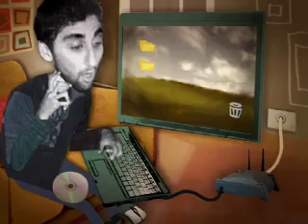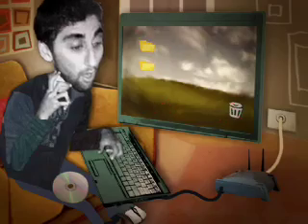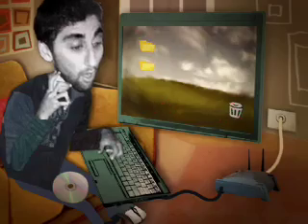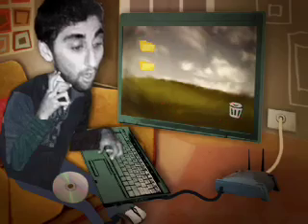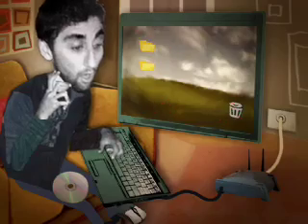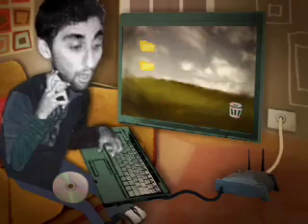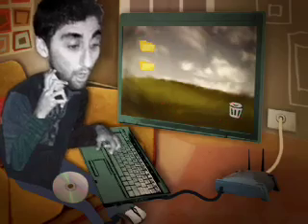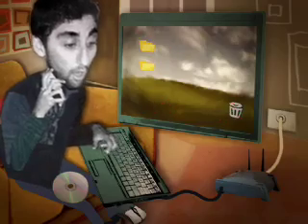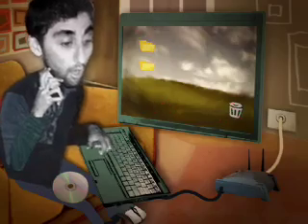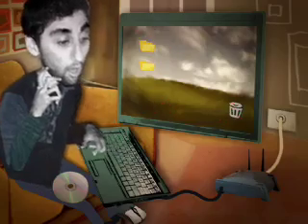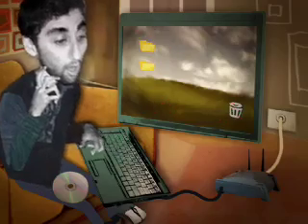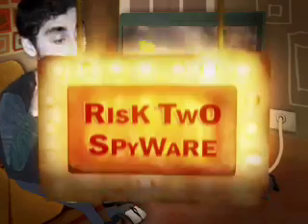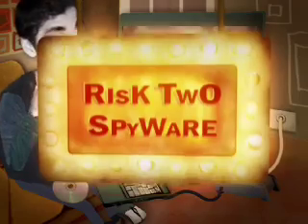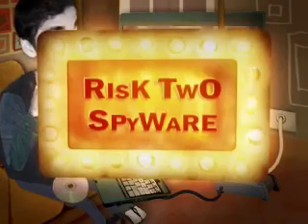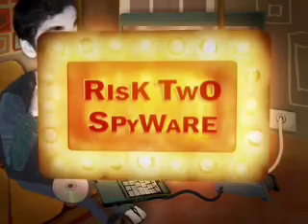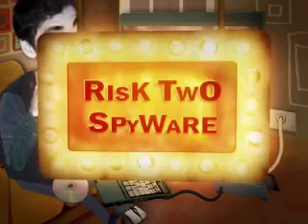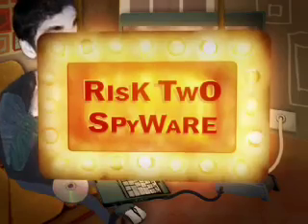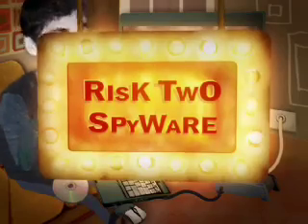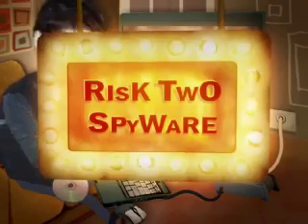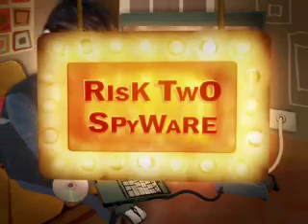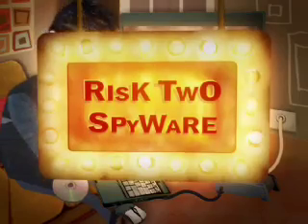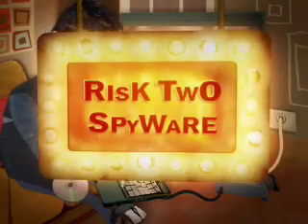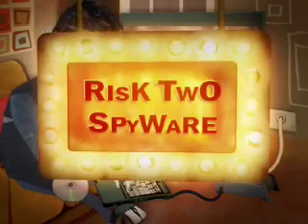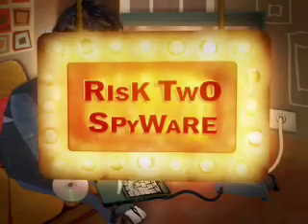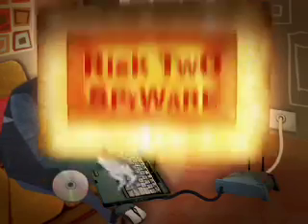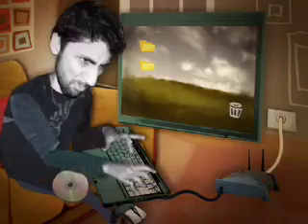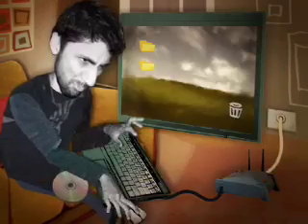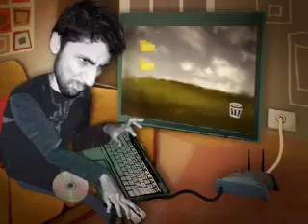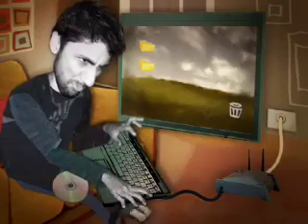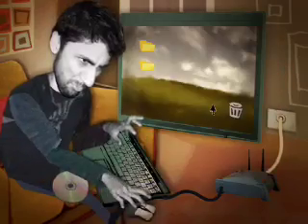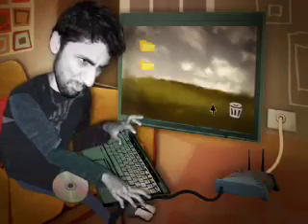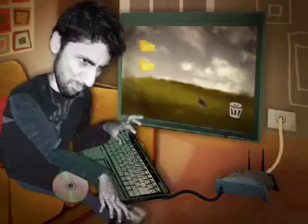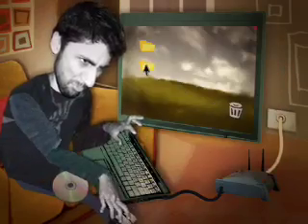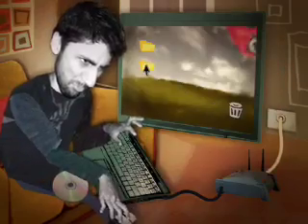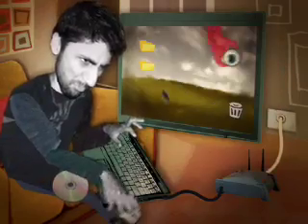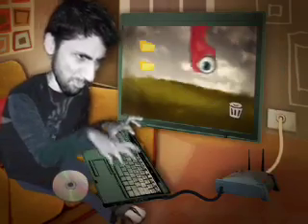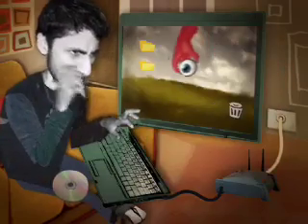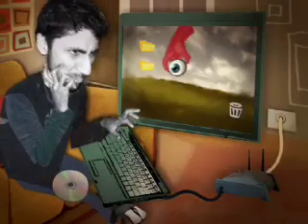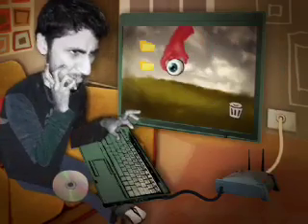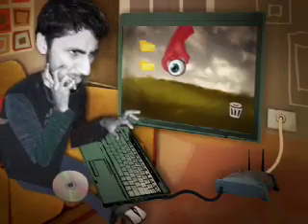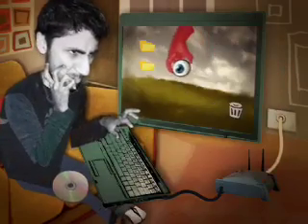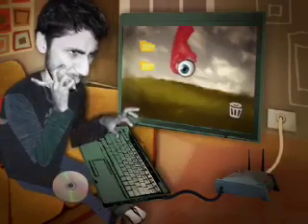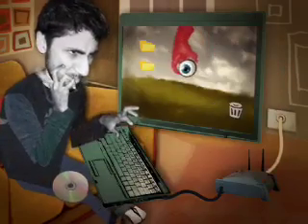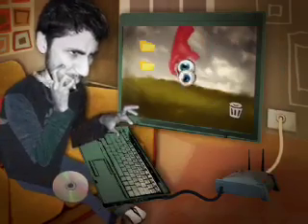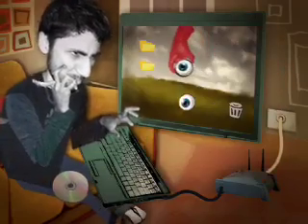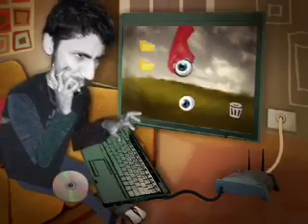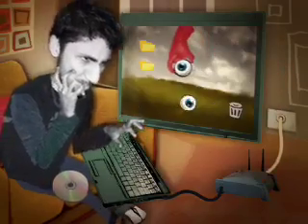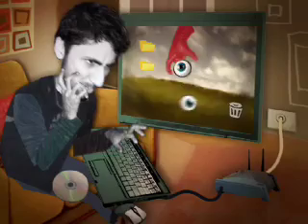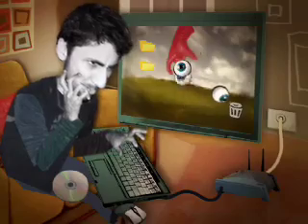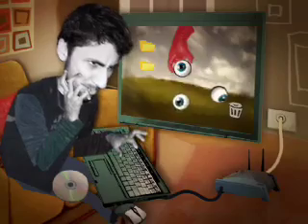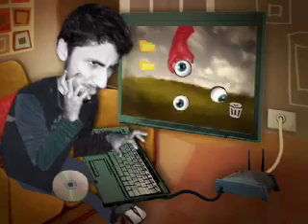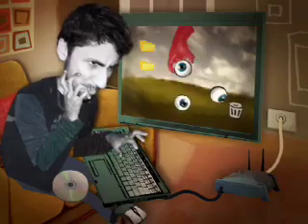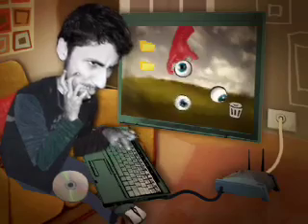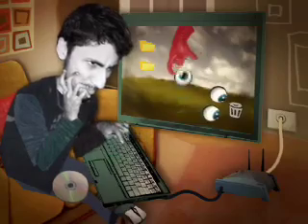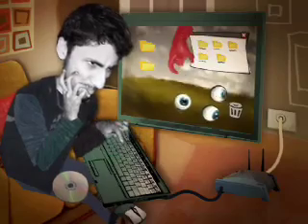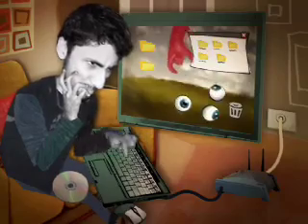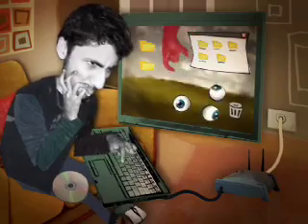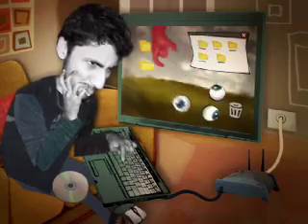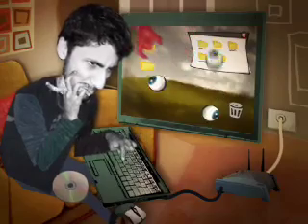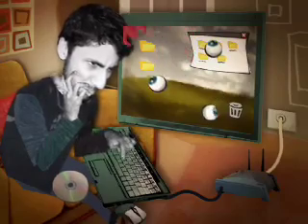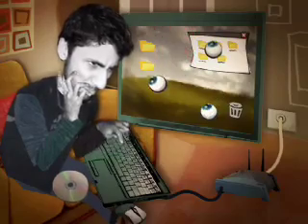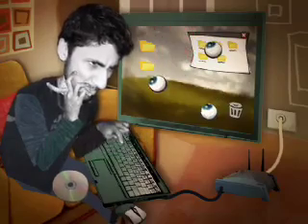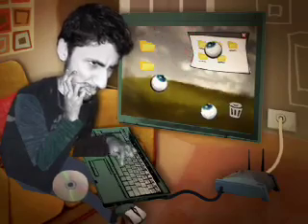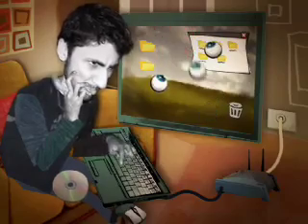Or worse still, they could plant information-seeking spyware programs to collect and then exploit your personal information.